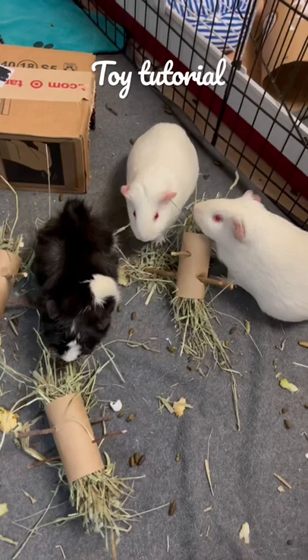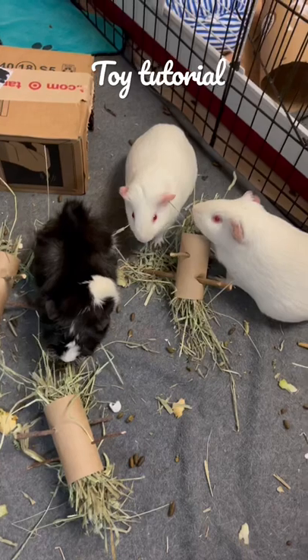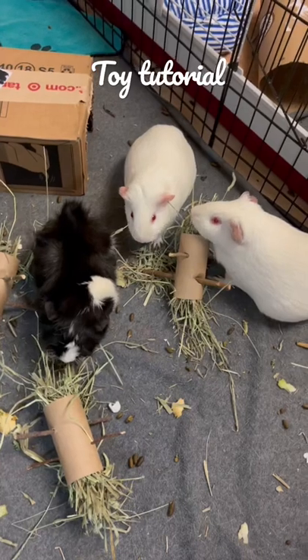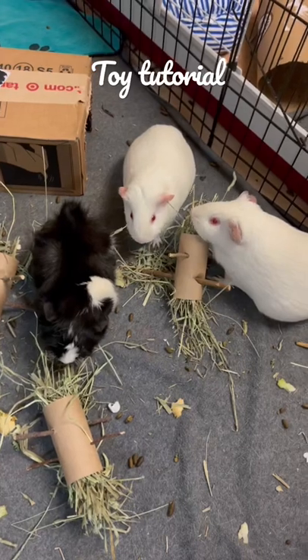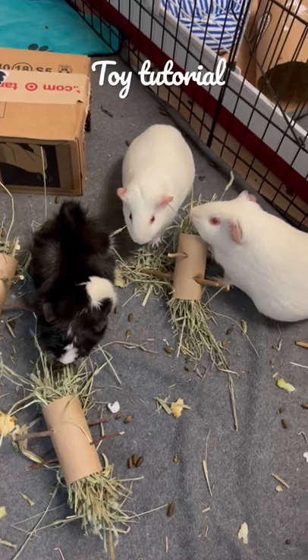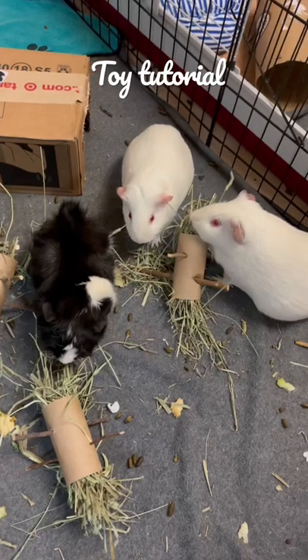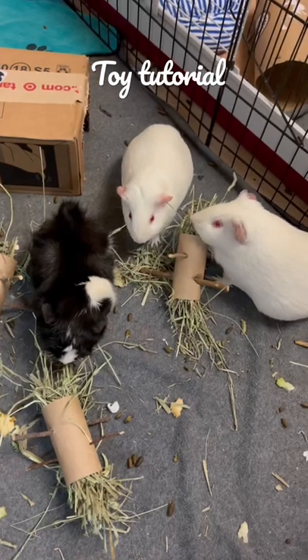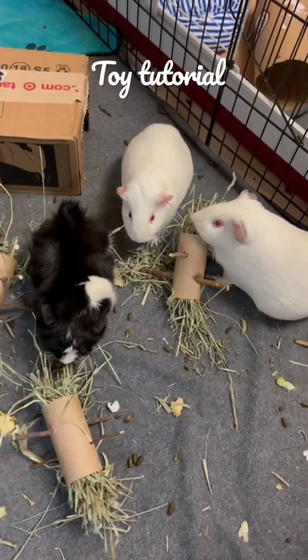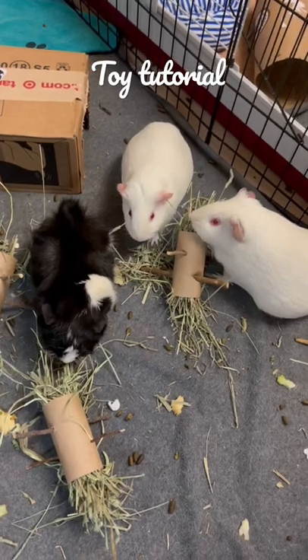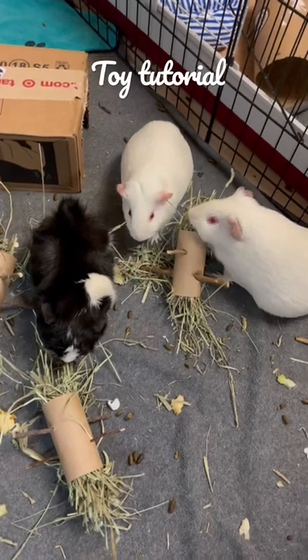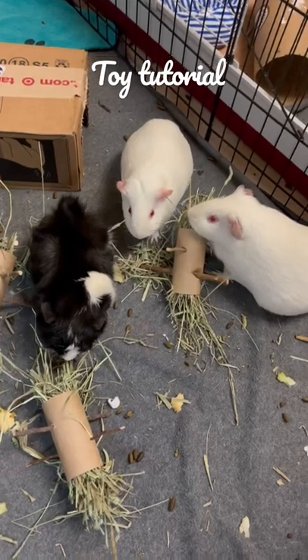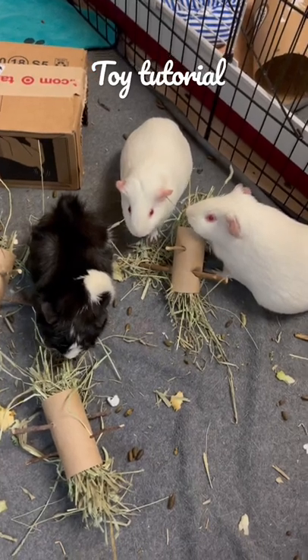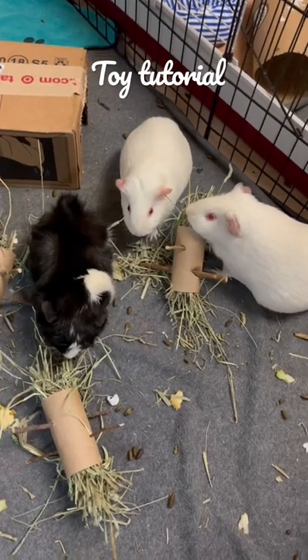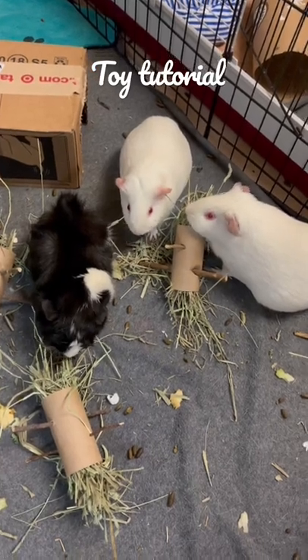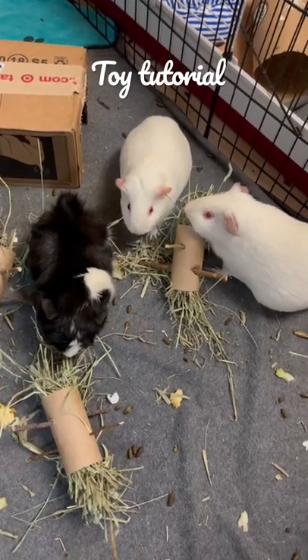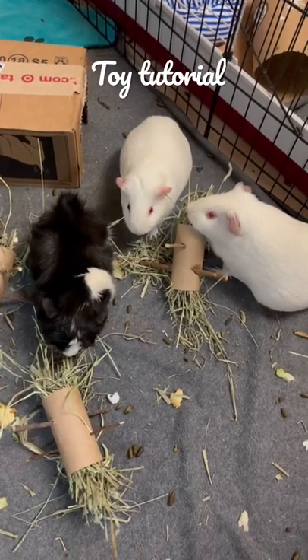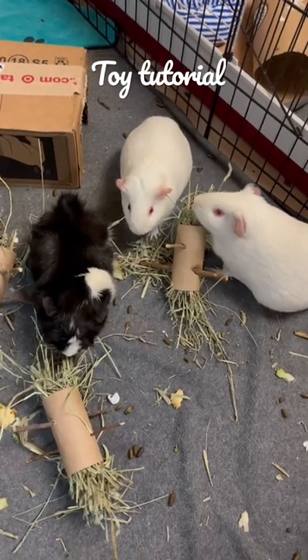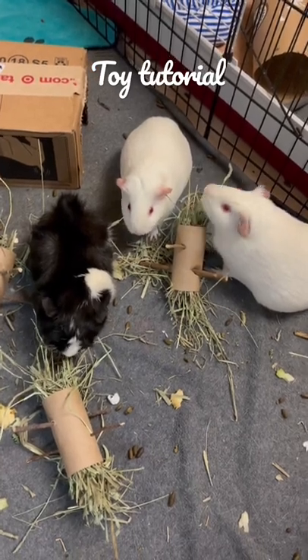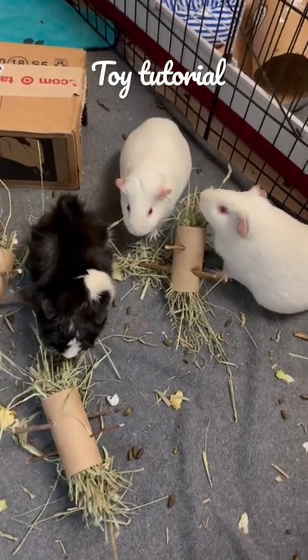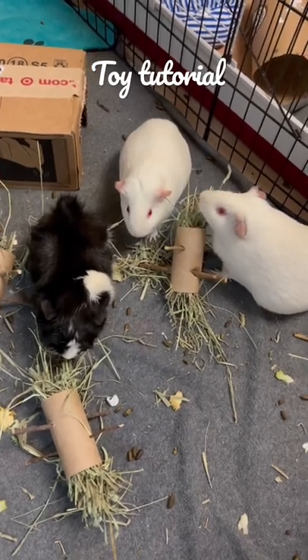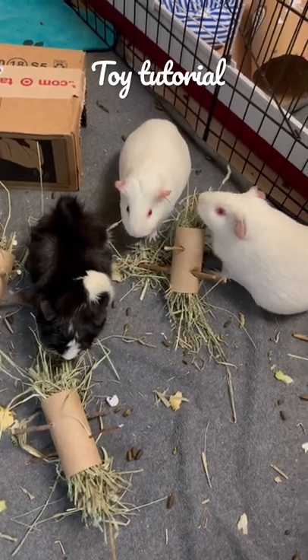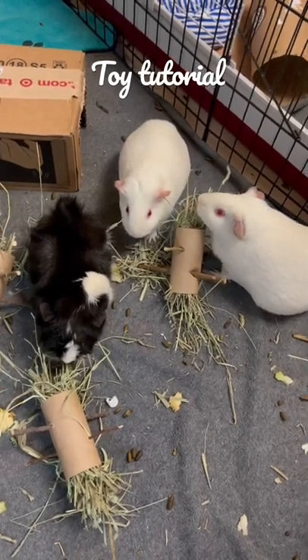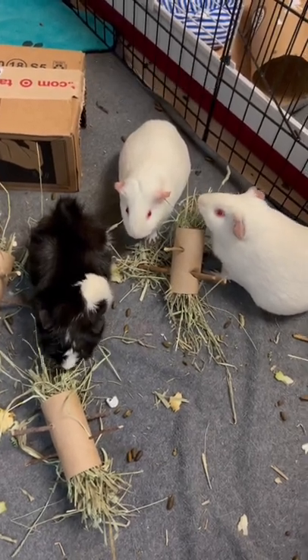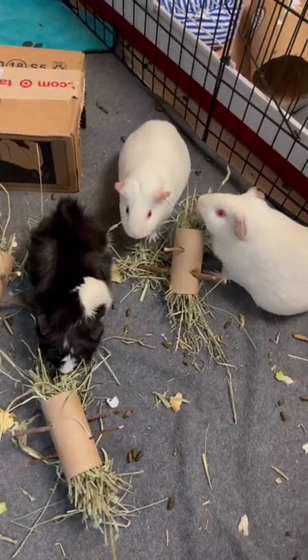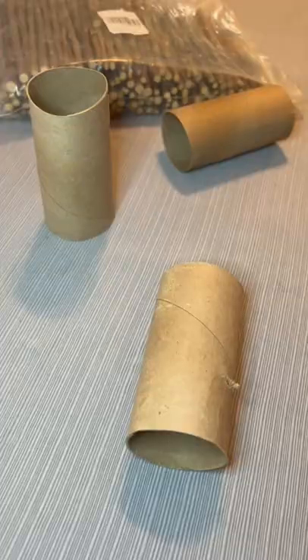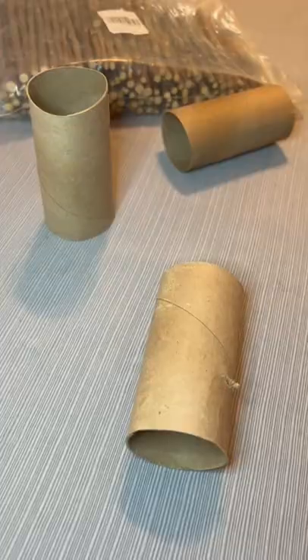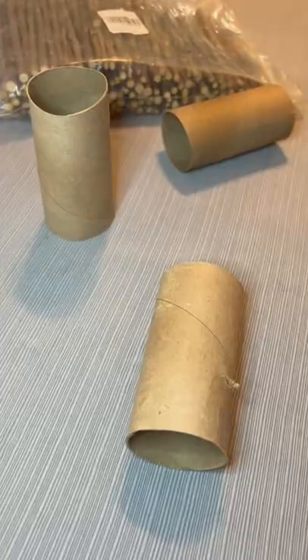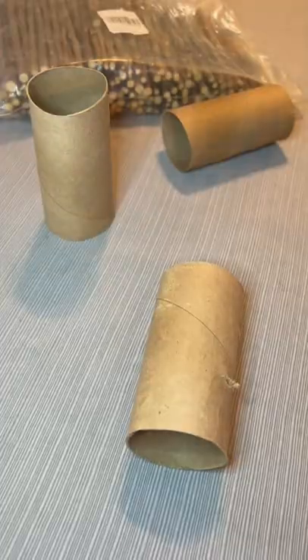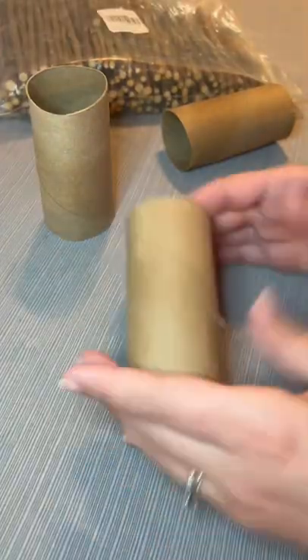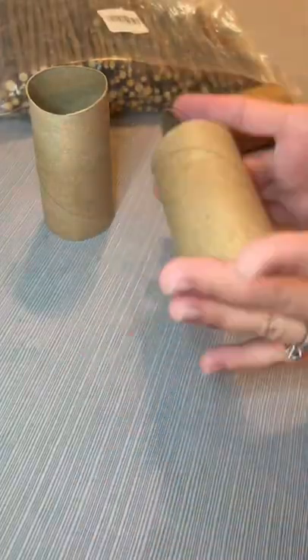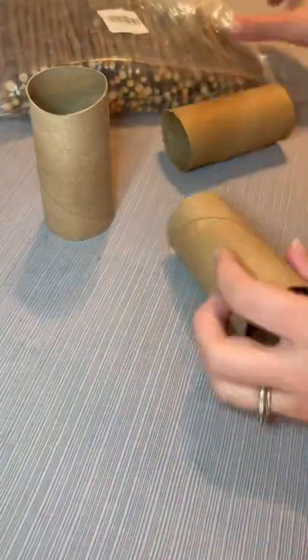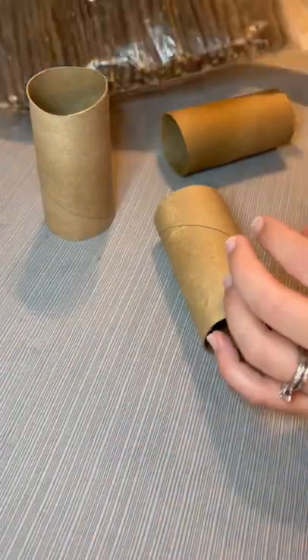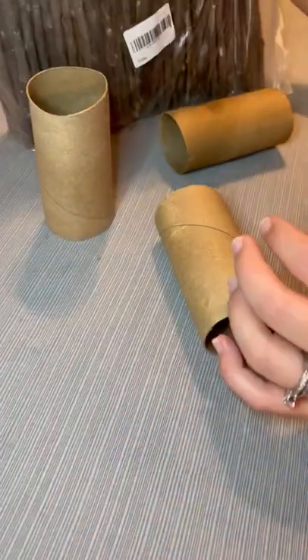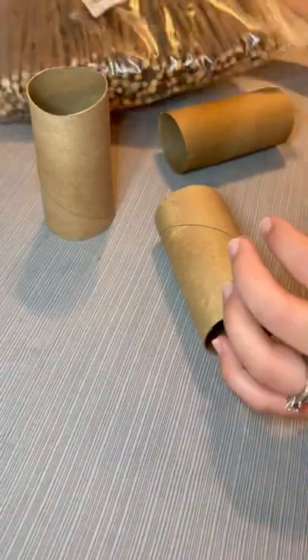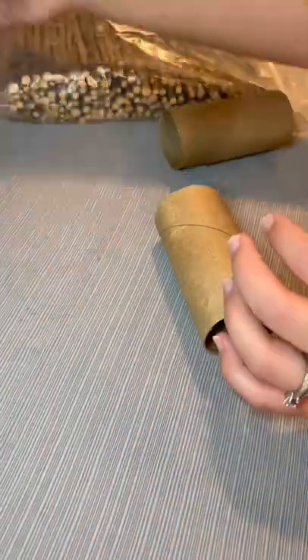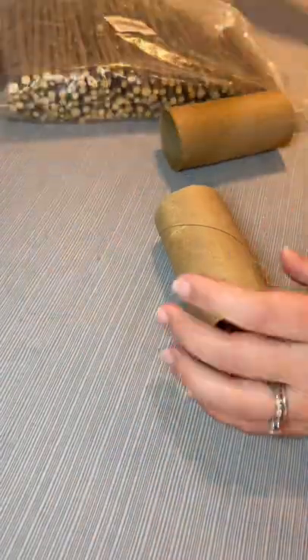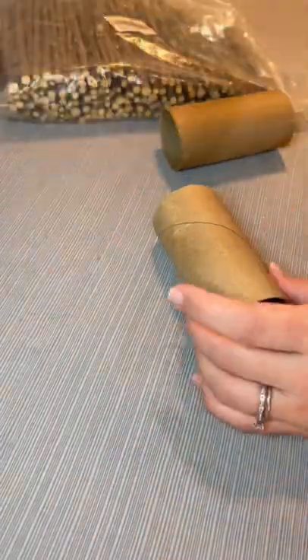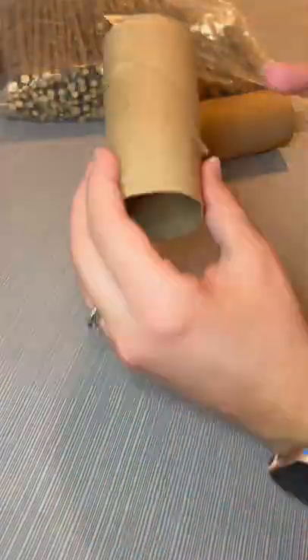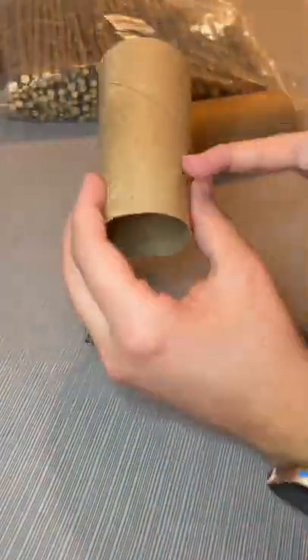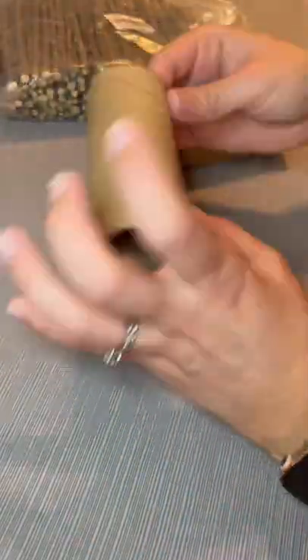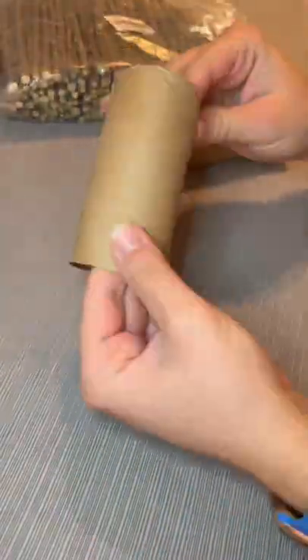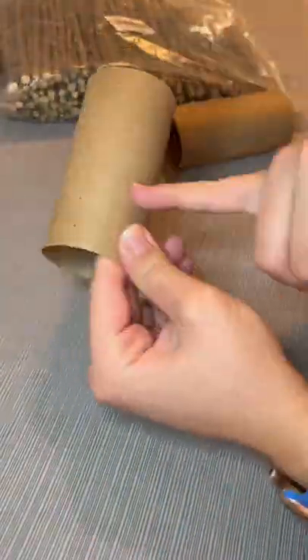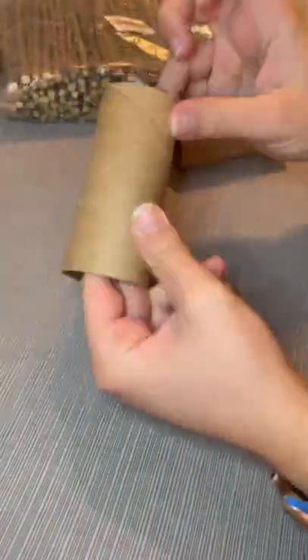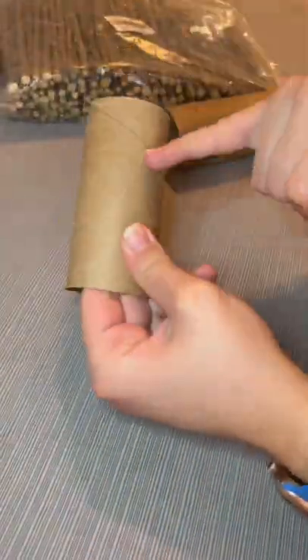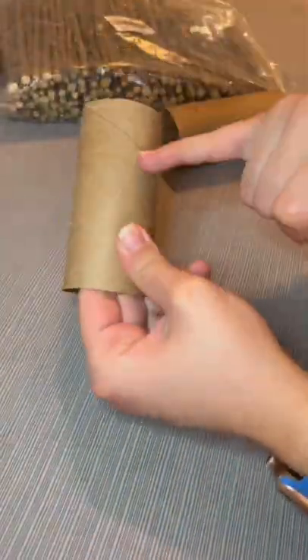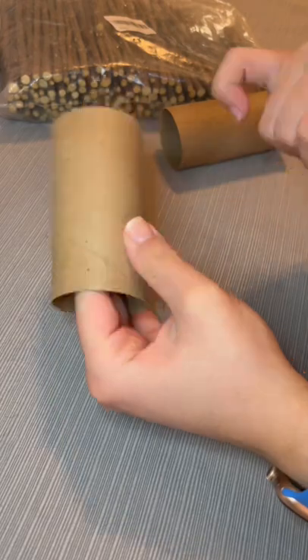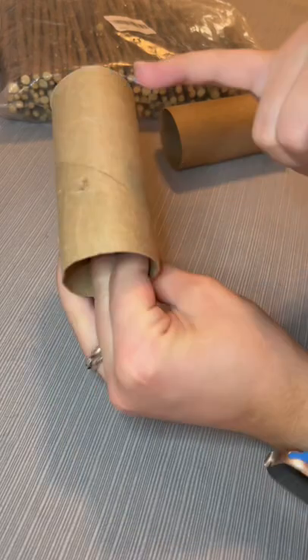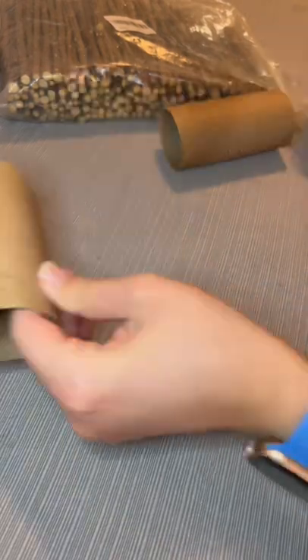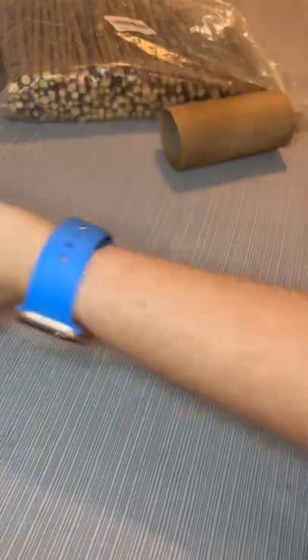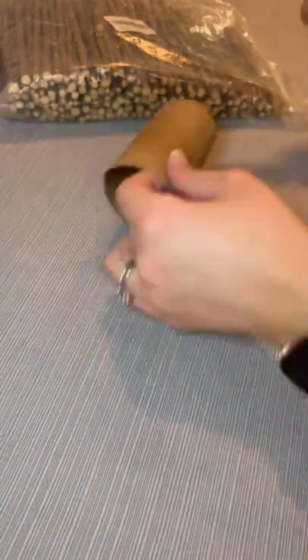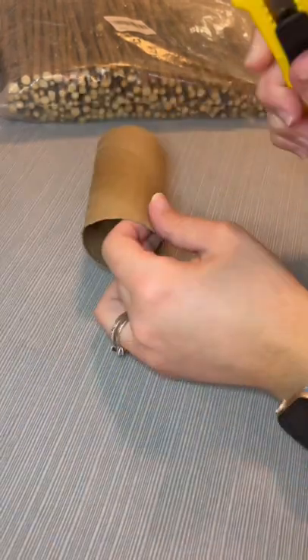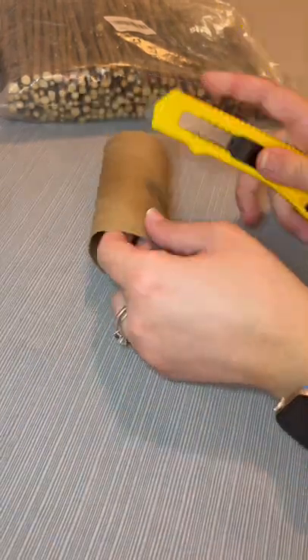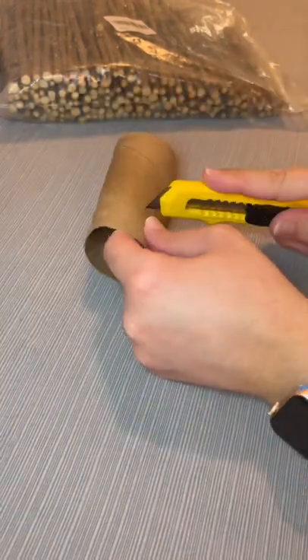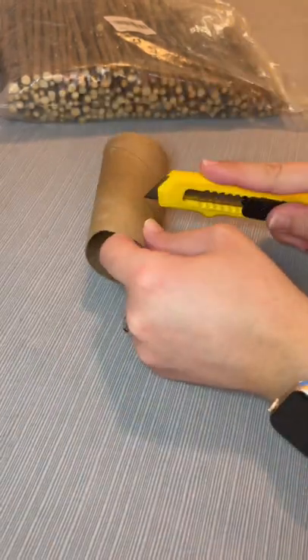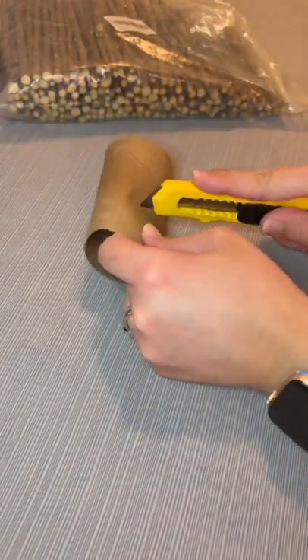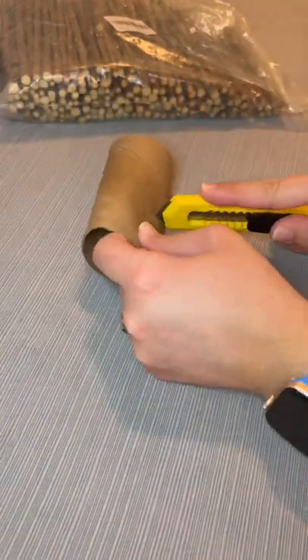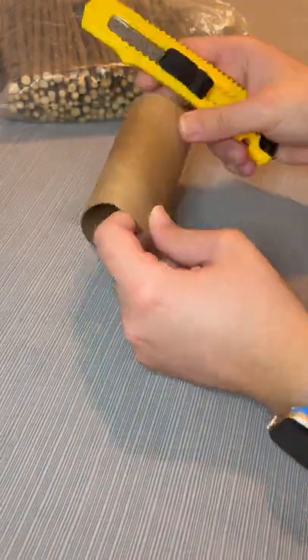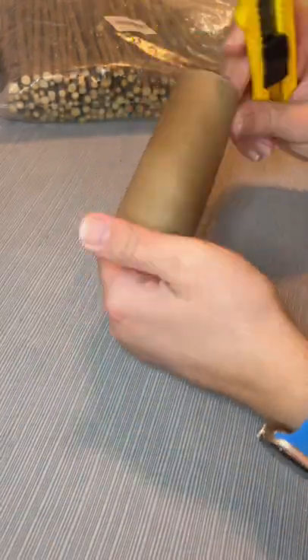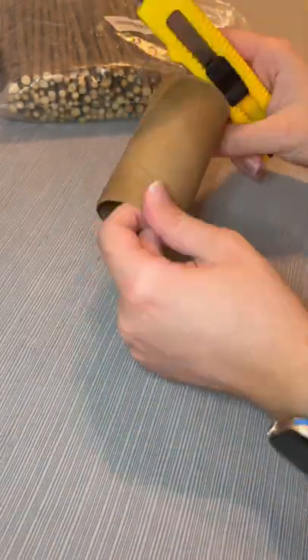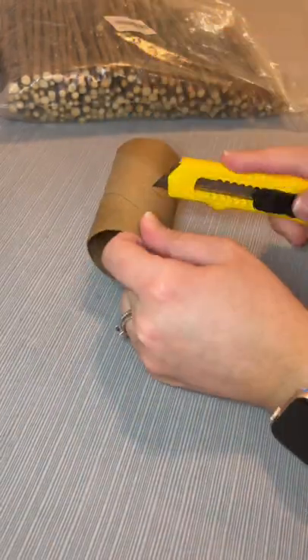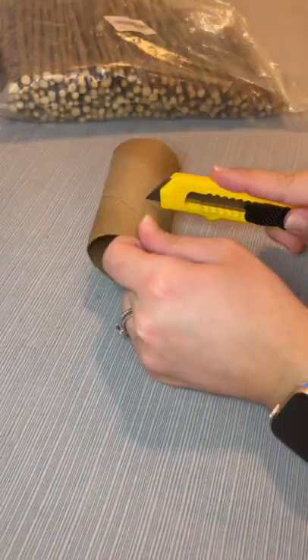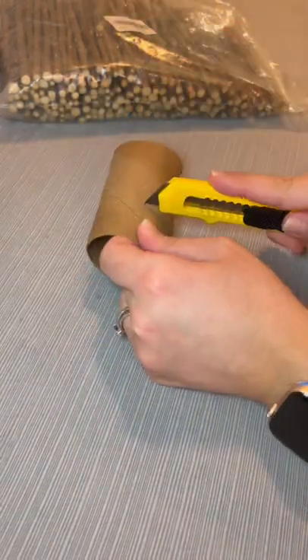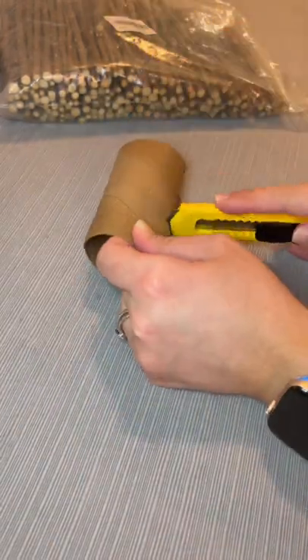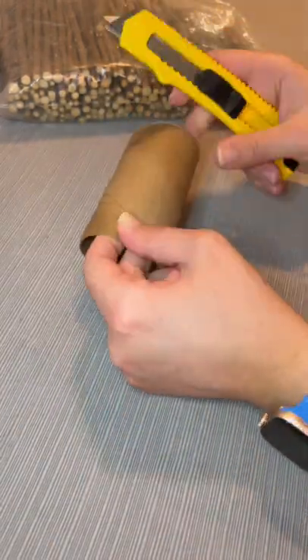This is a very easy way to make some hay and applewood treats for your guinea pigs. Start with cardboard toilet paper tubes.